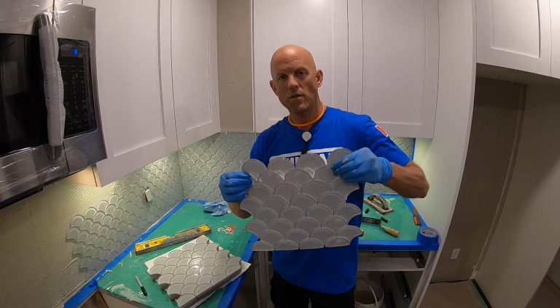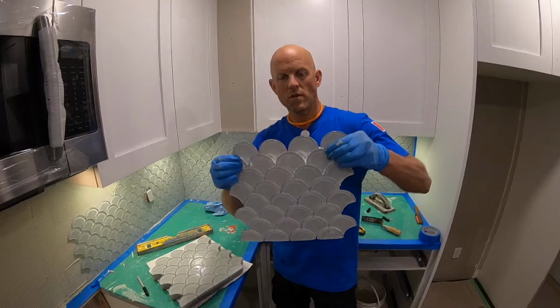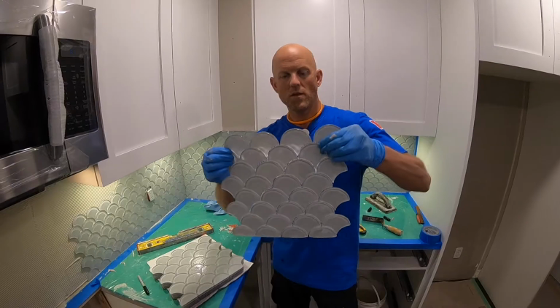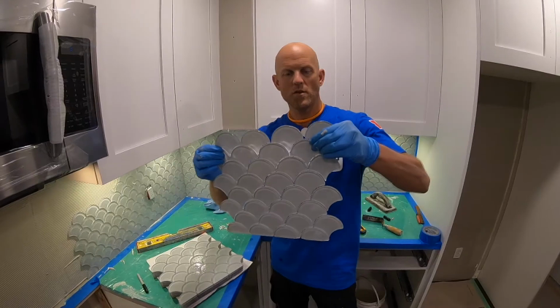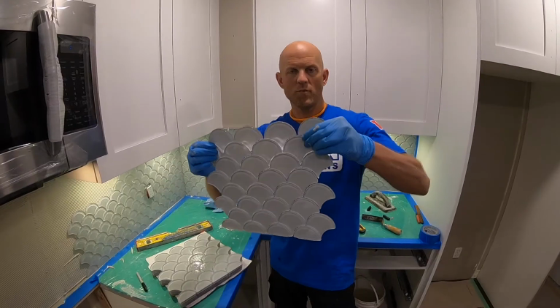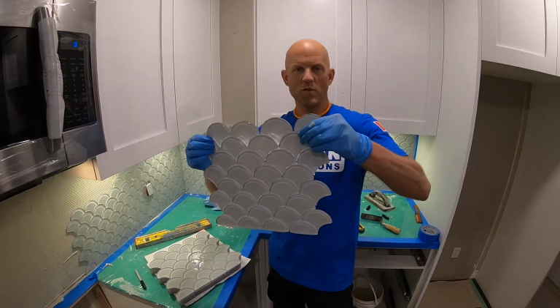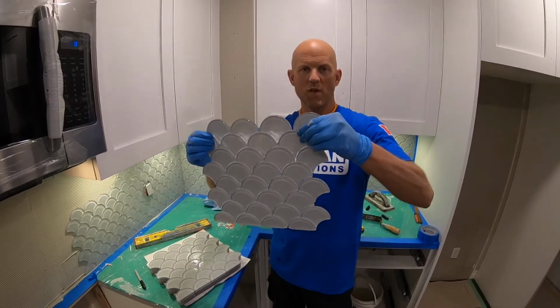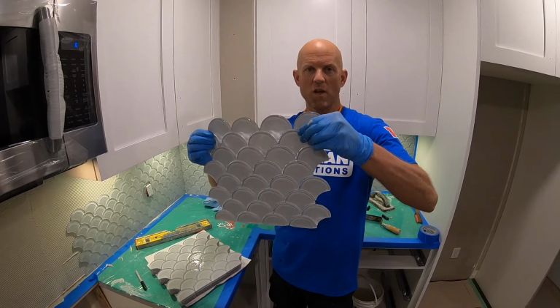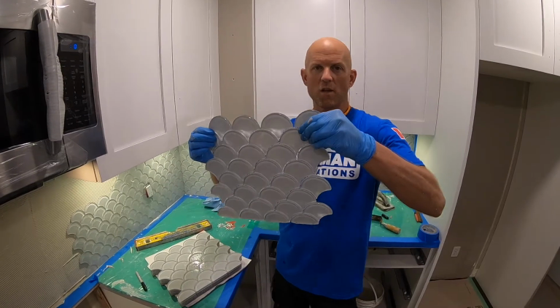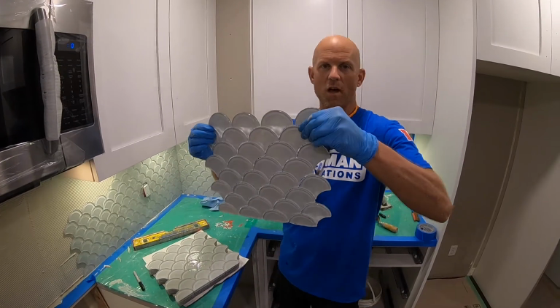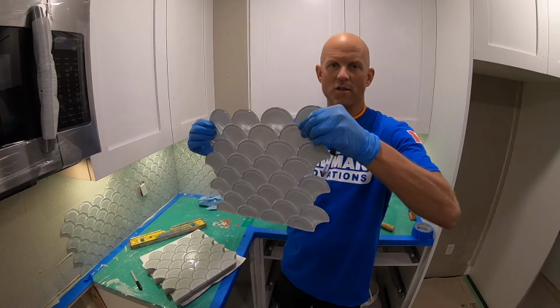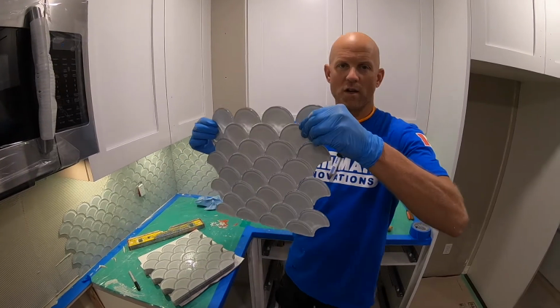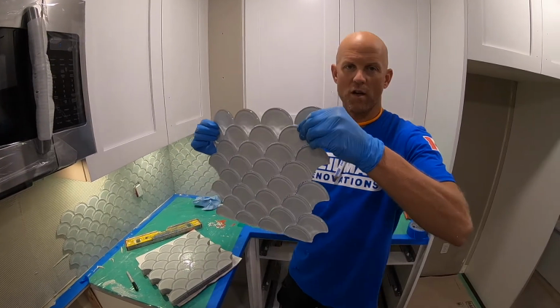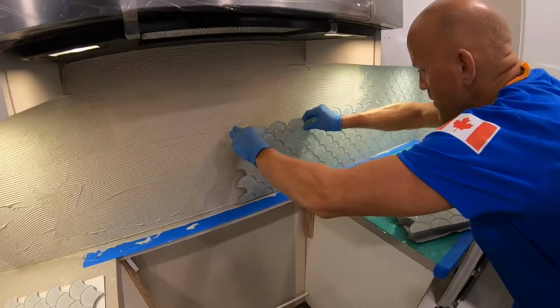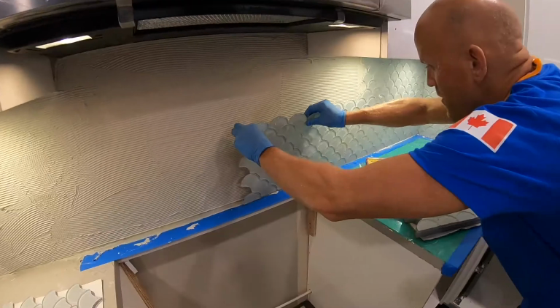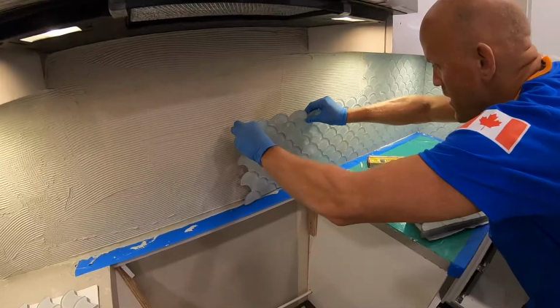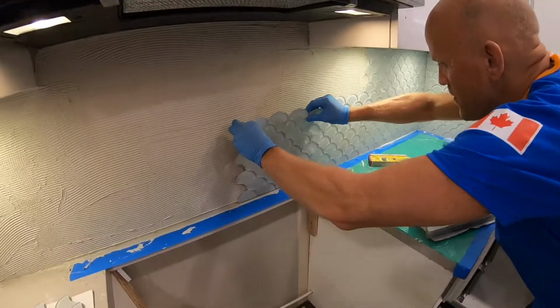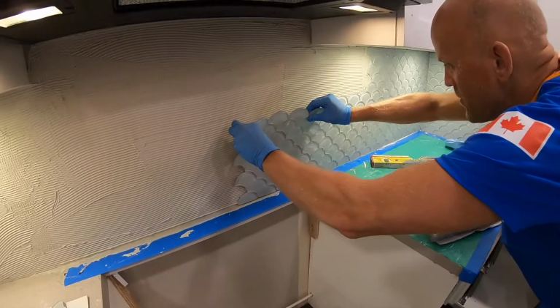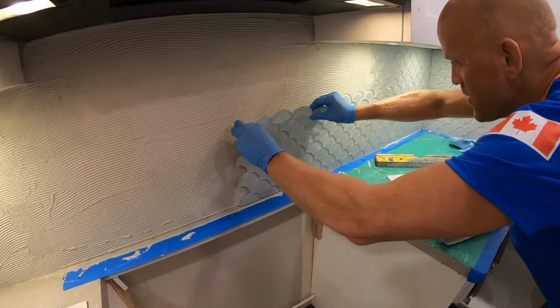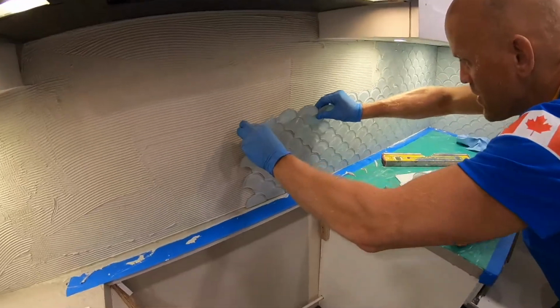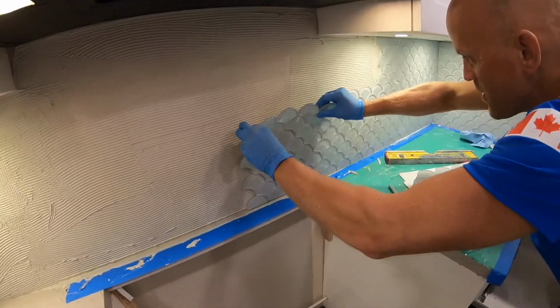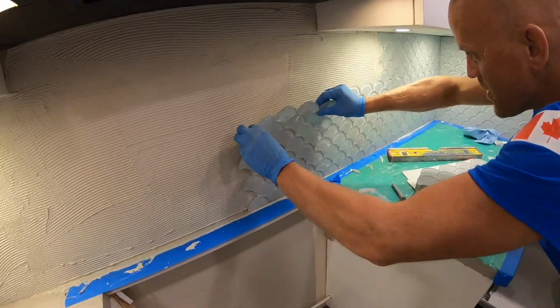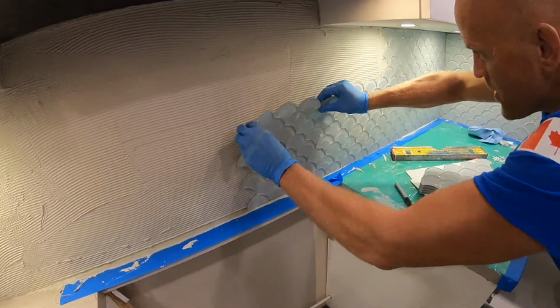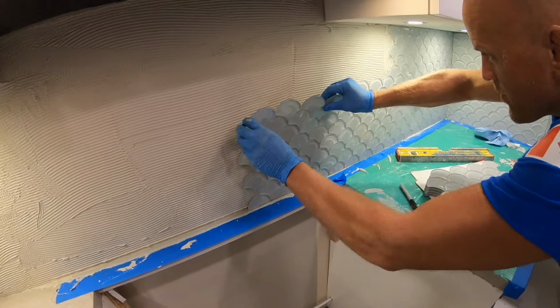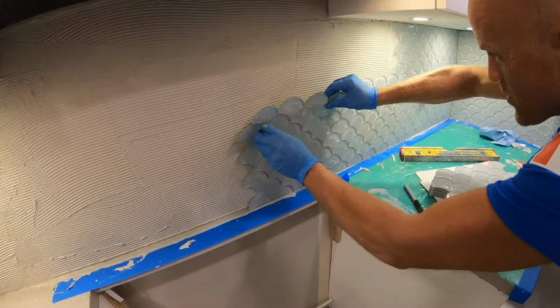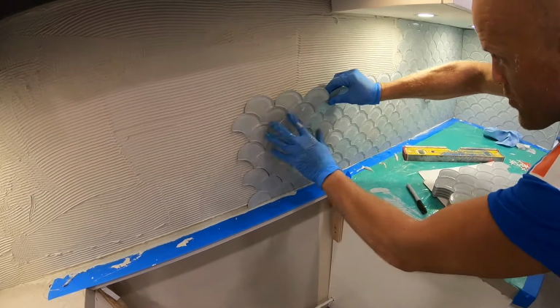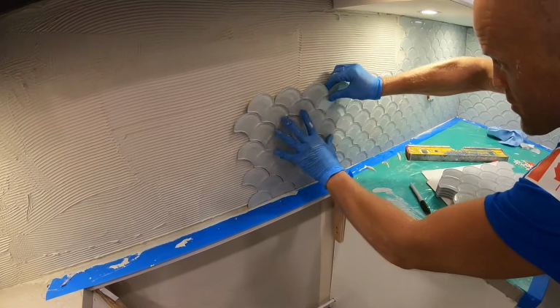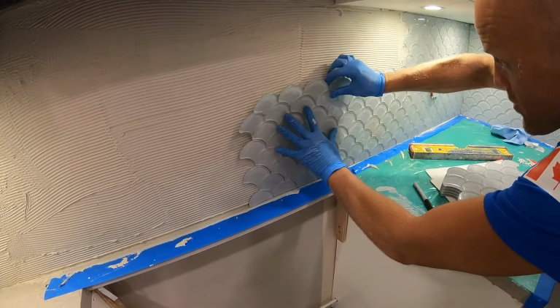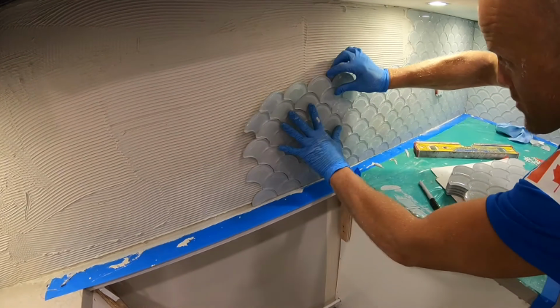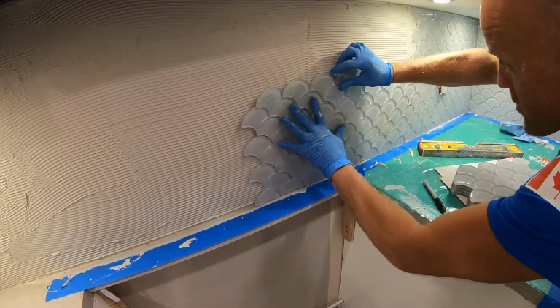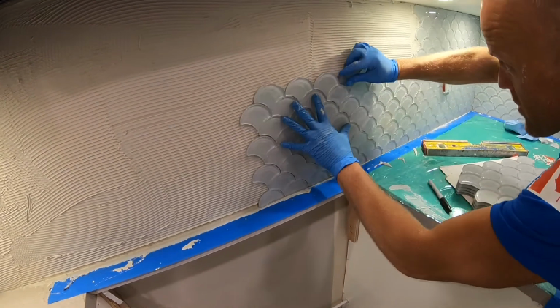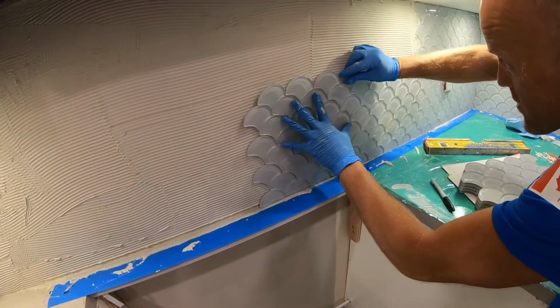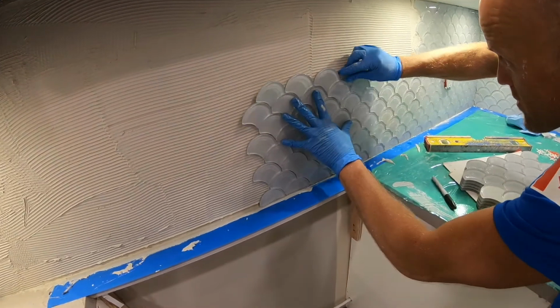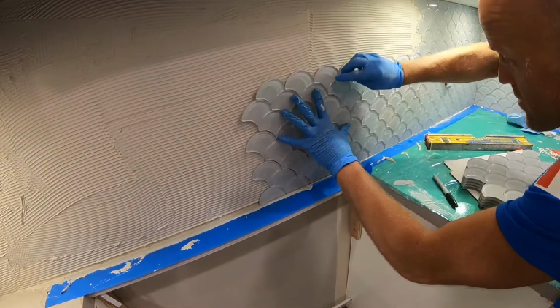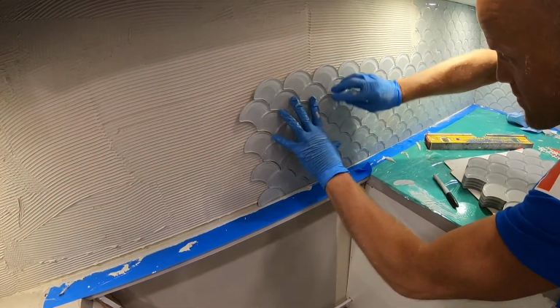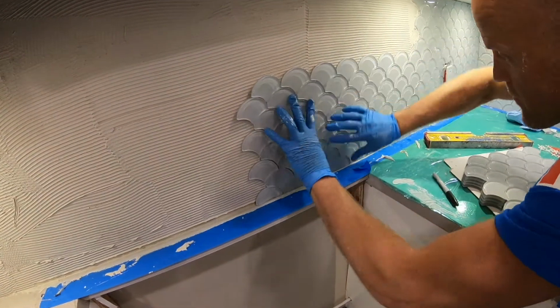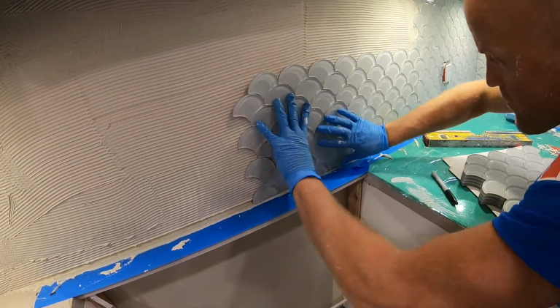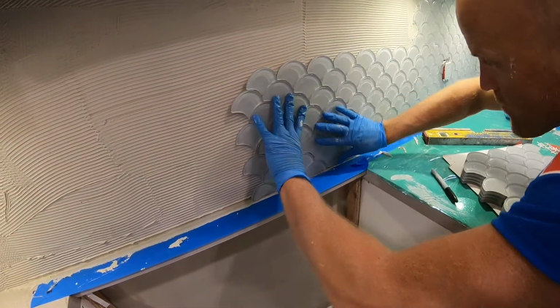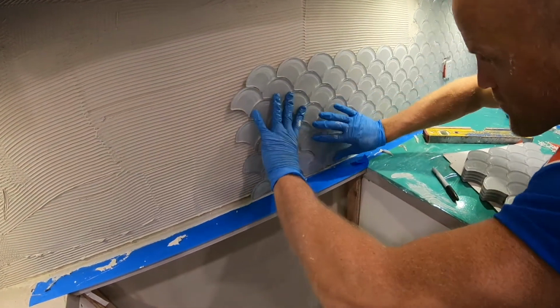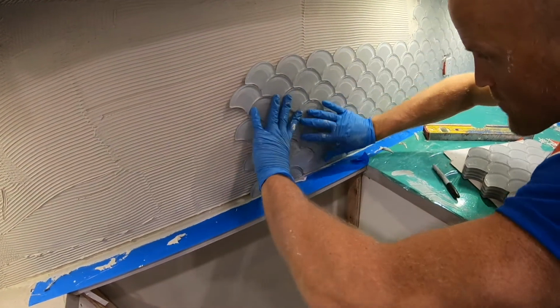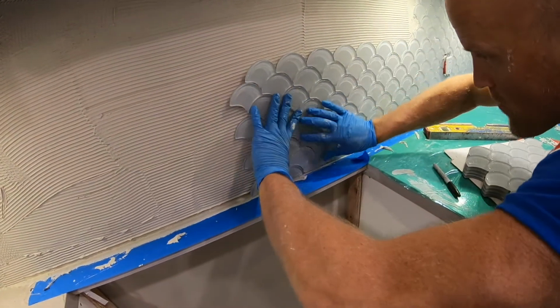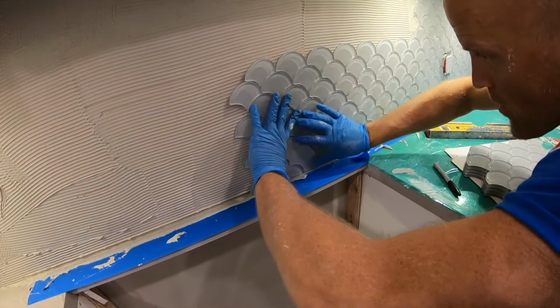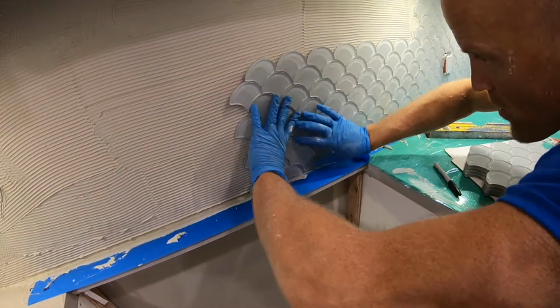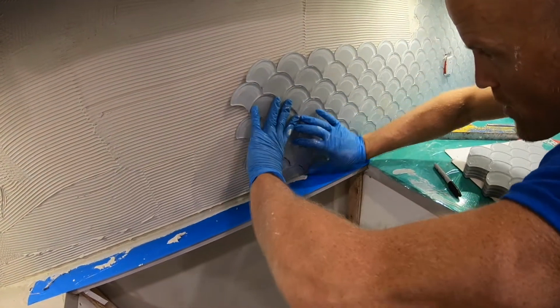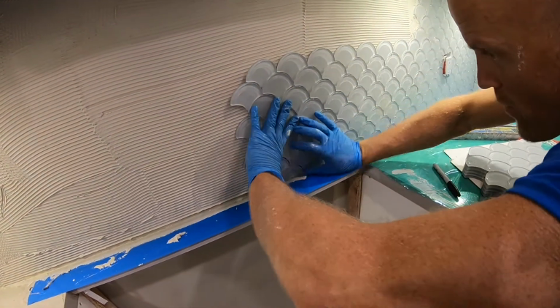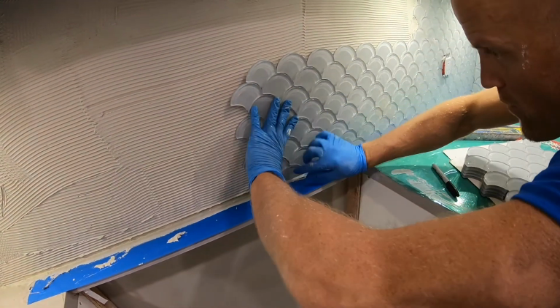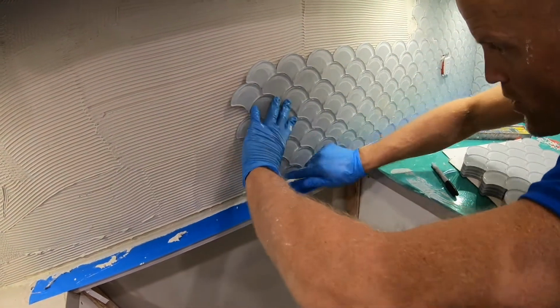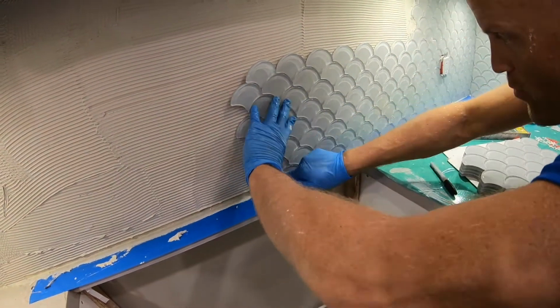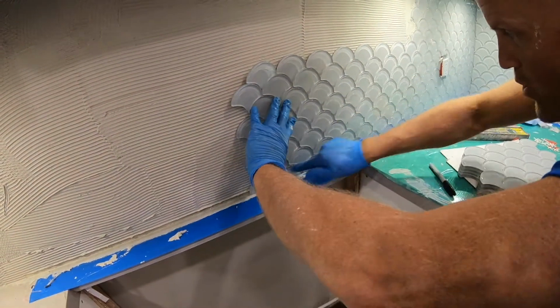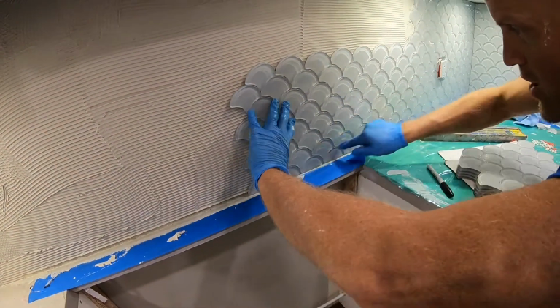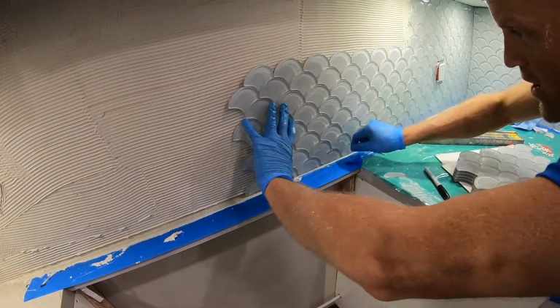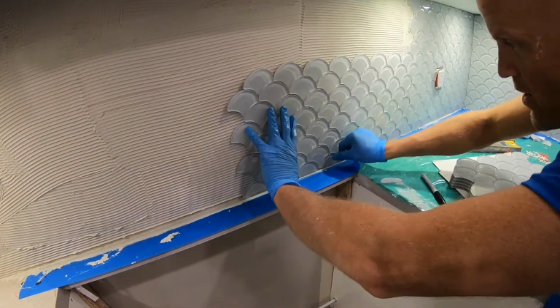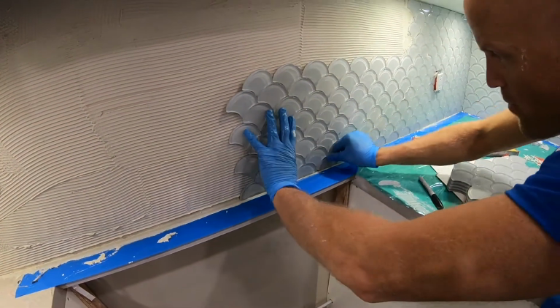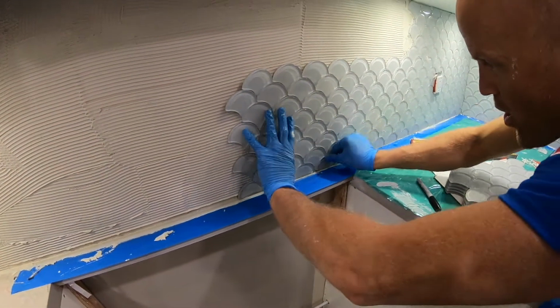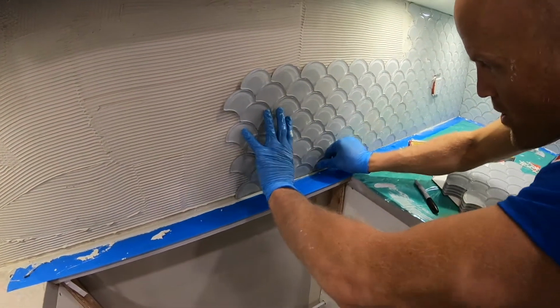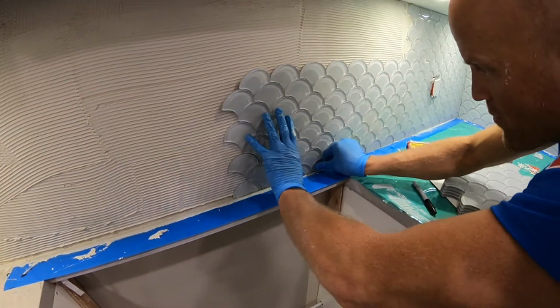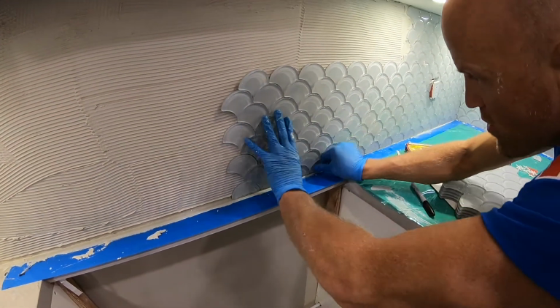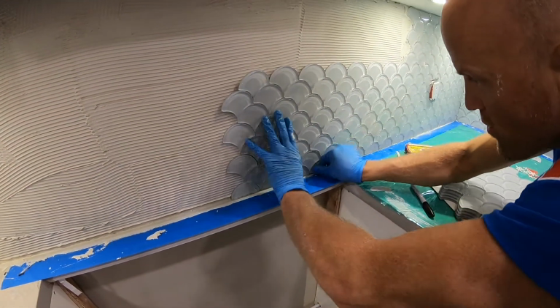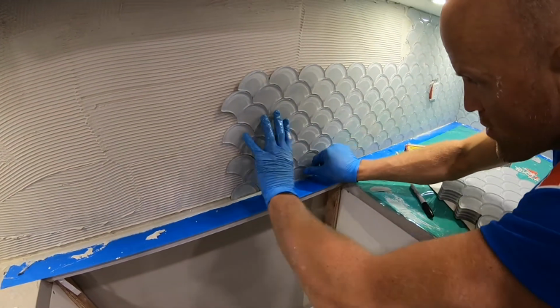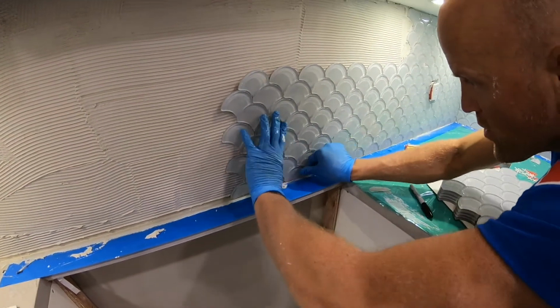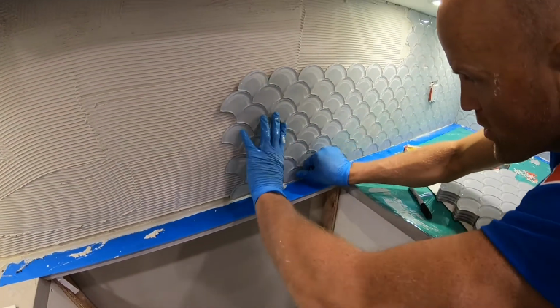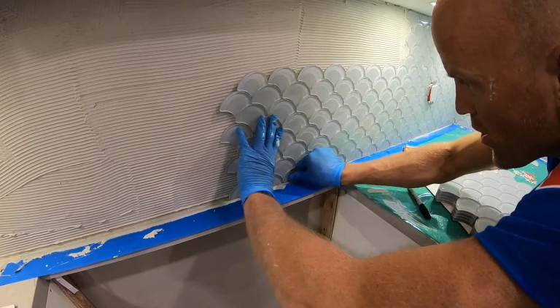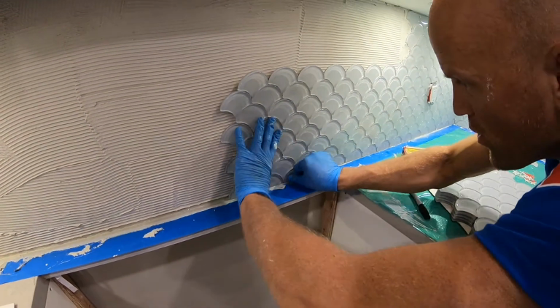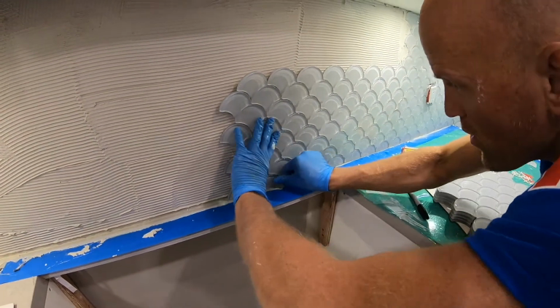These are mosaic glass tiles and we're just installing them on the backsplash here. We put thinset on the wall — that's our glue that sticks it to it.